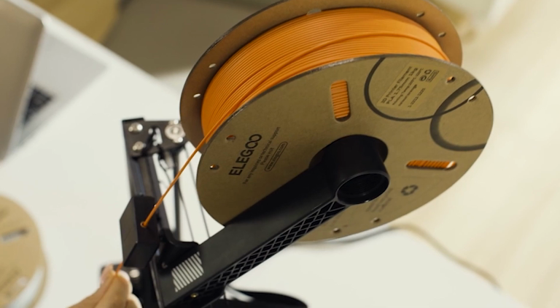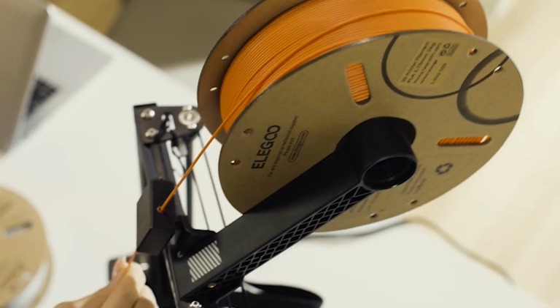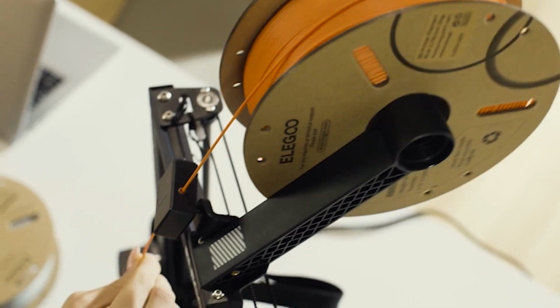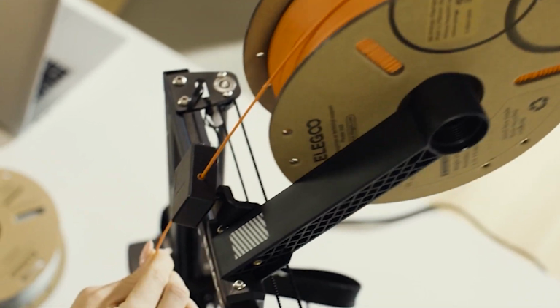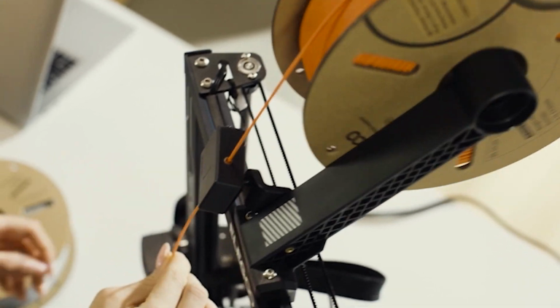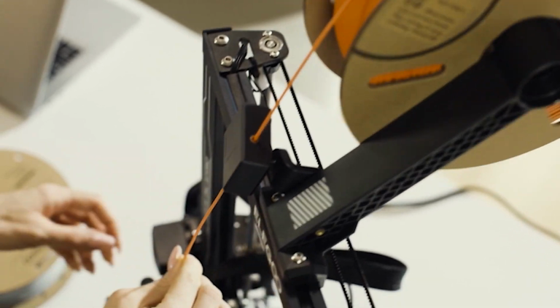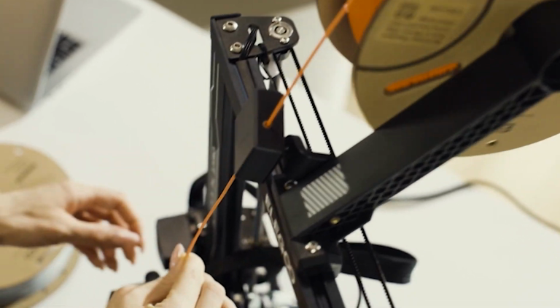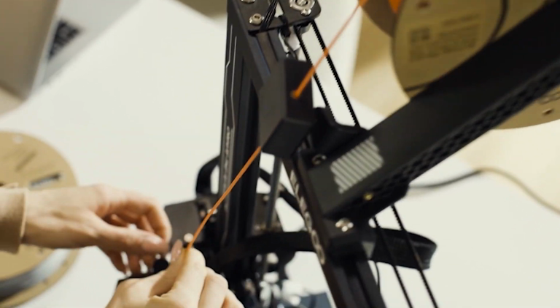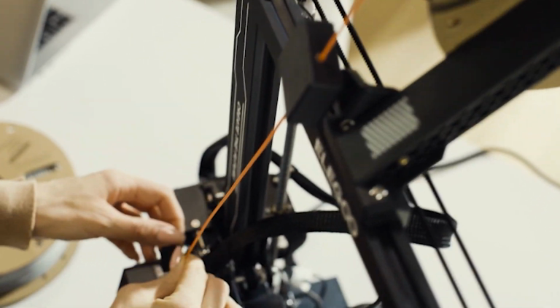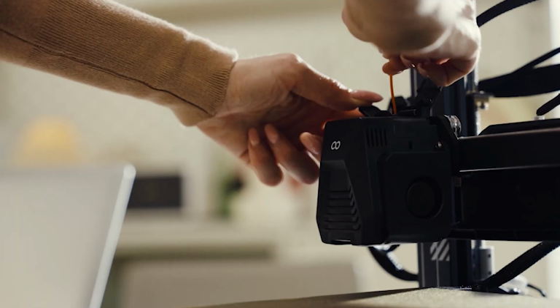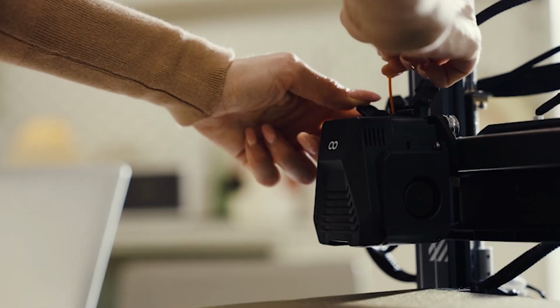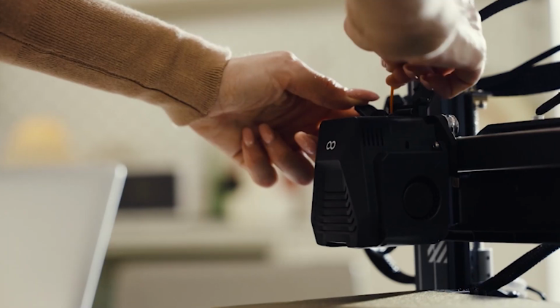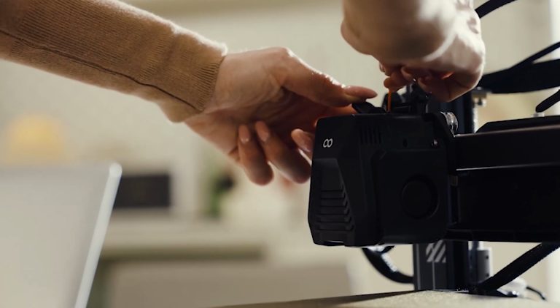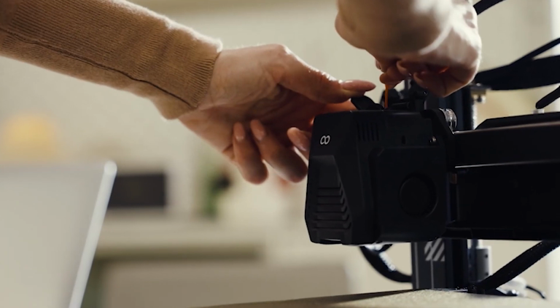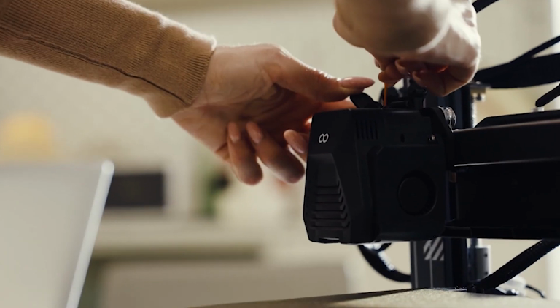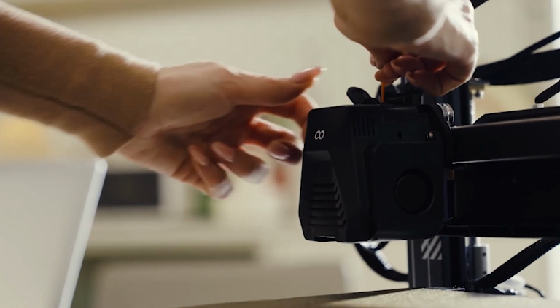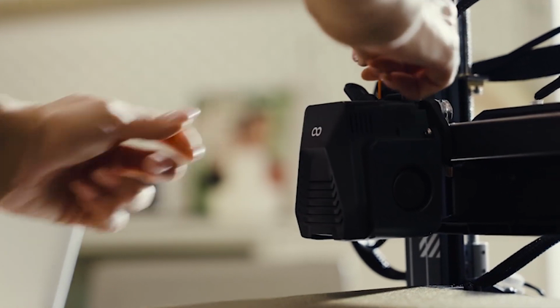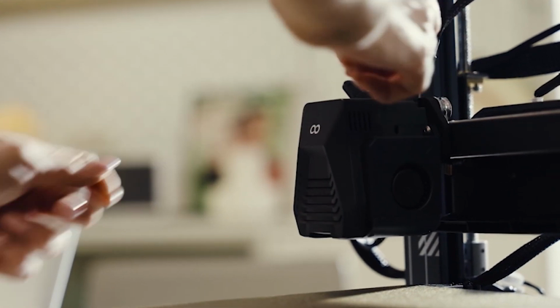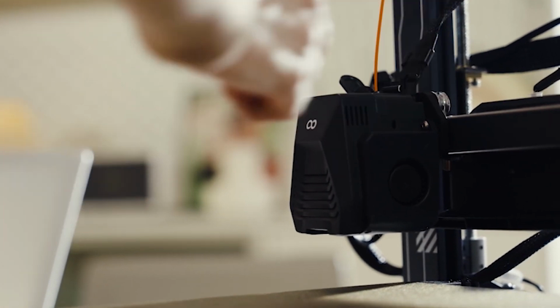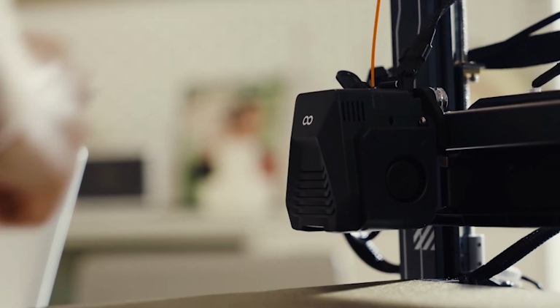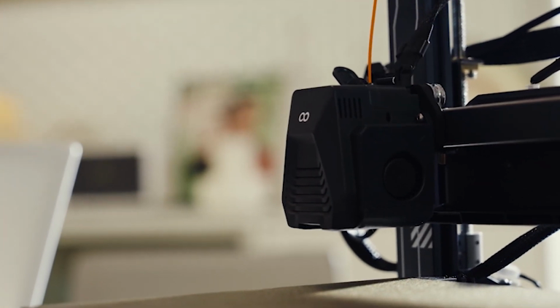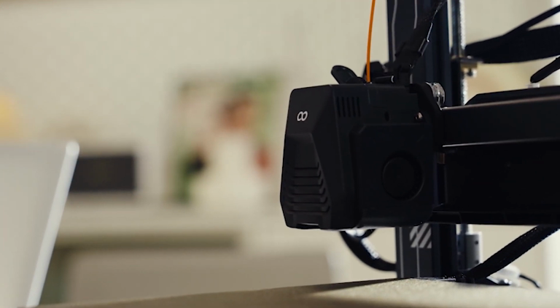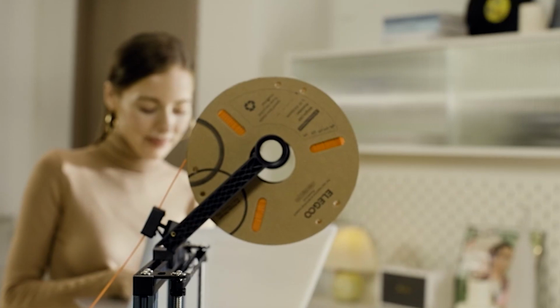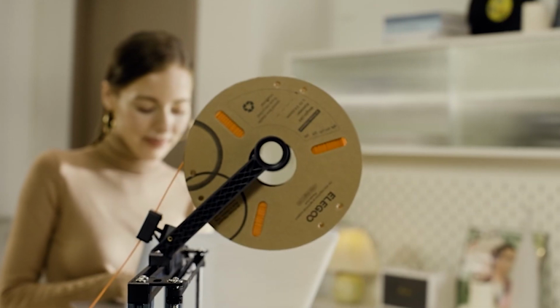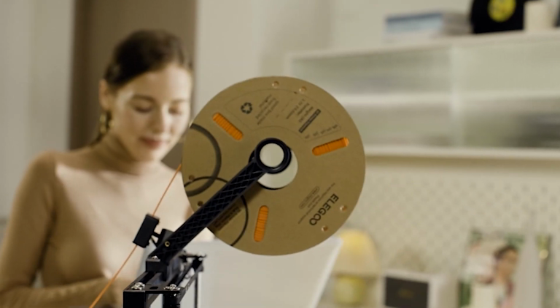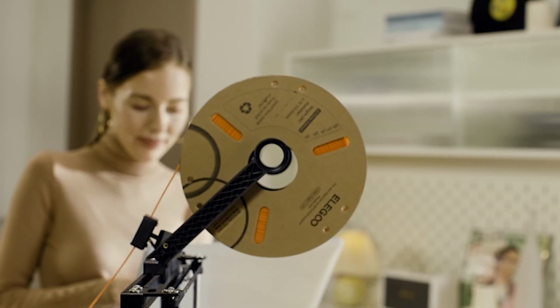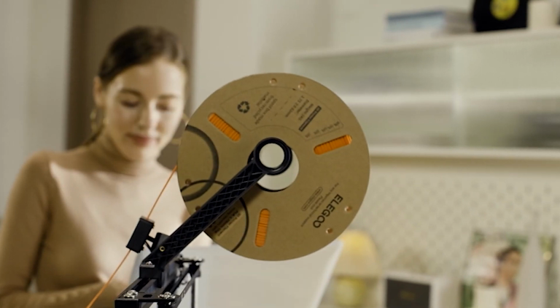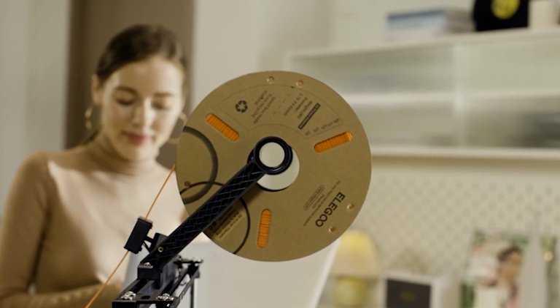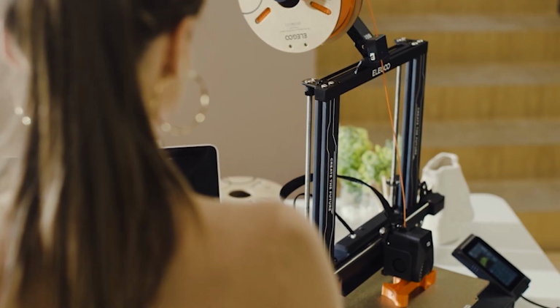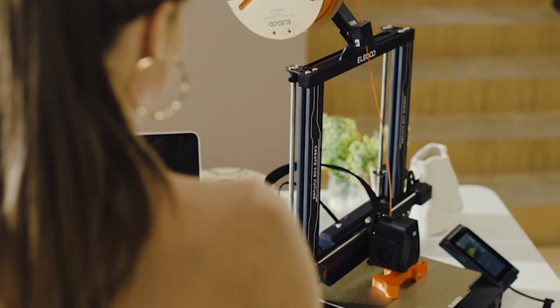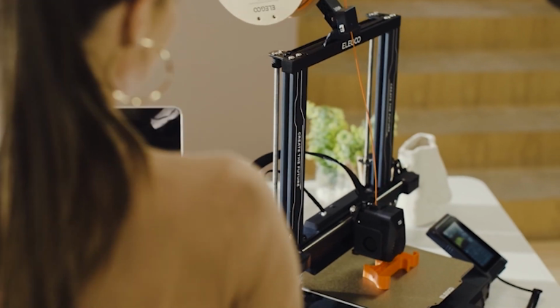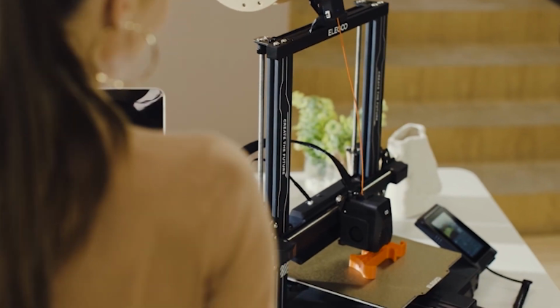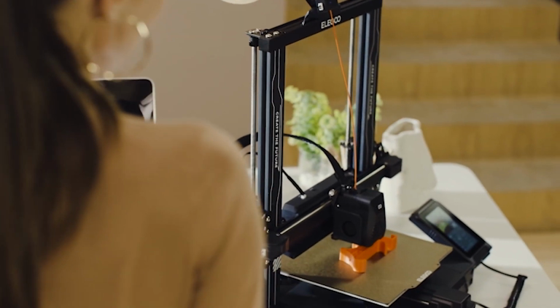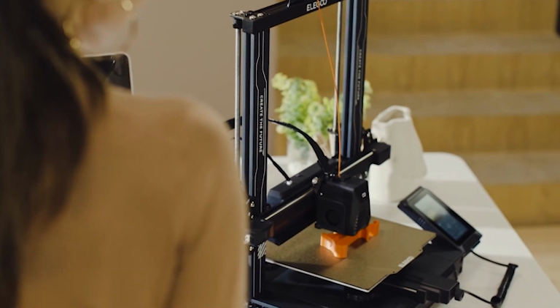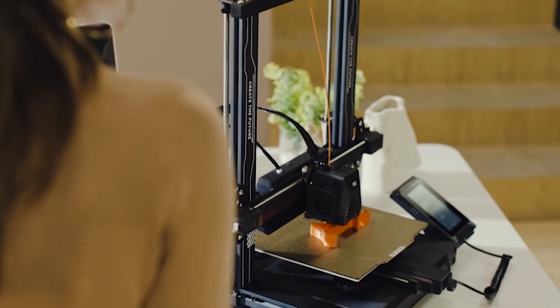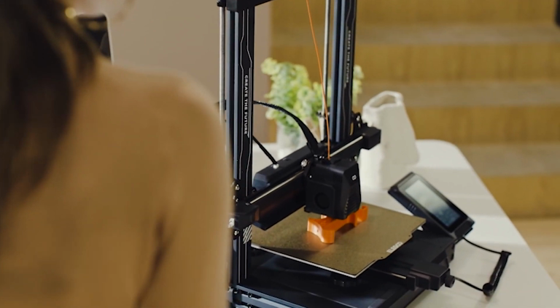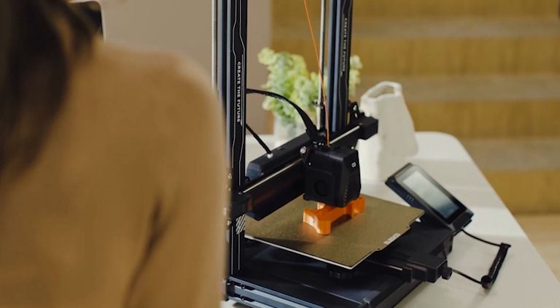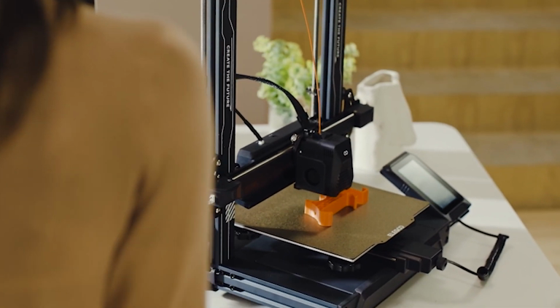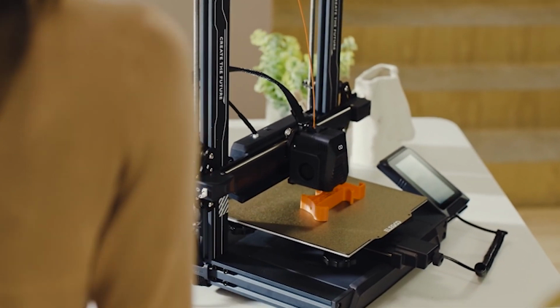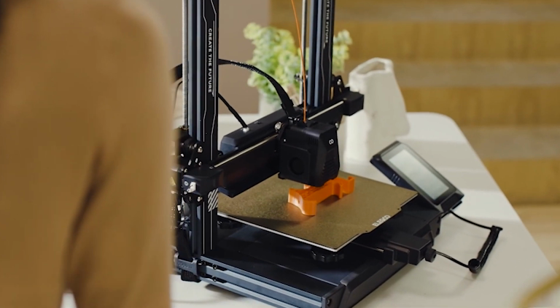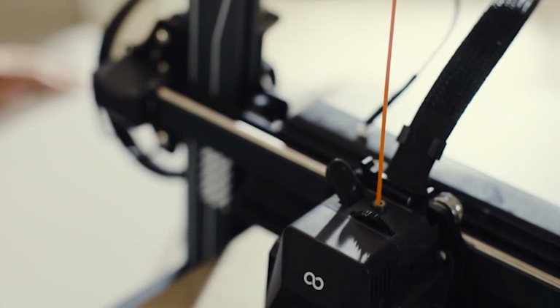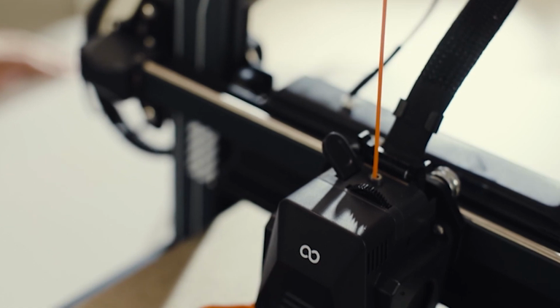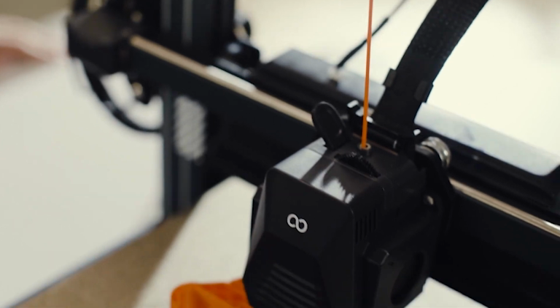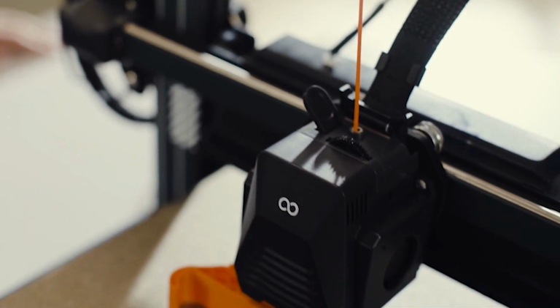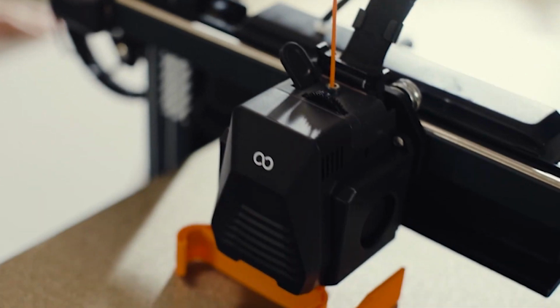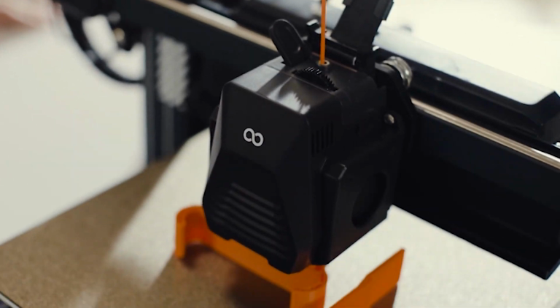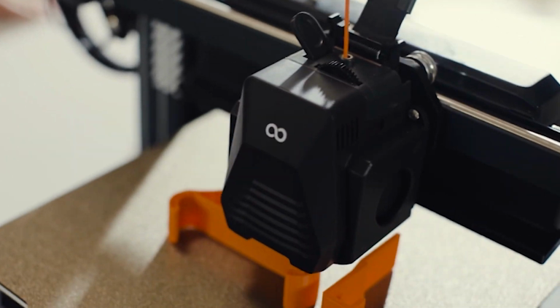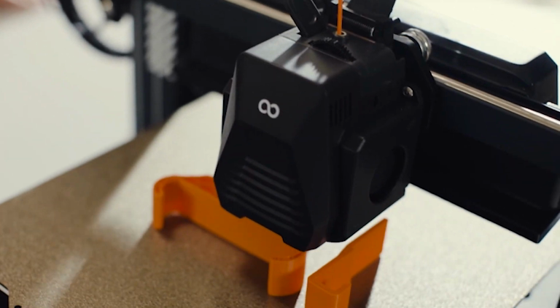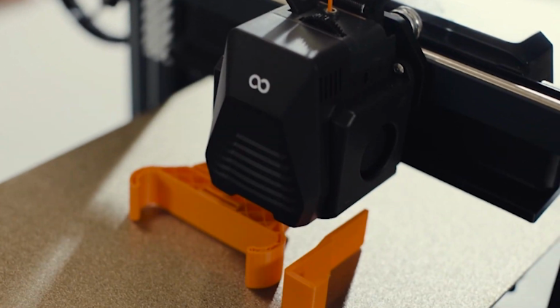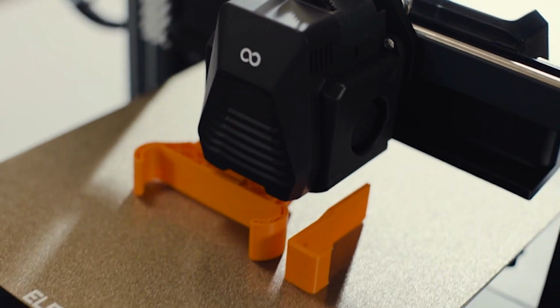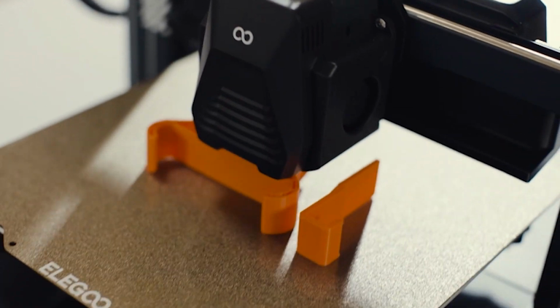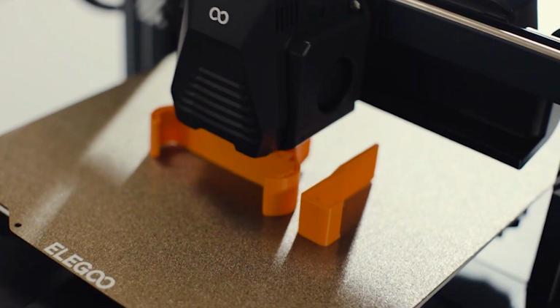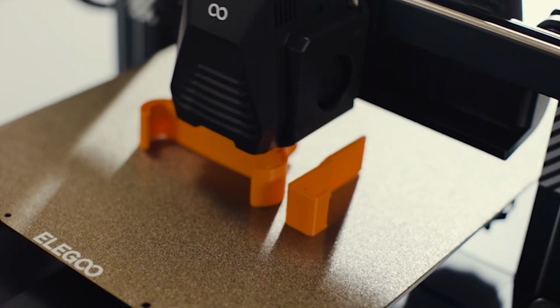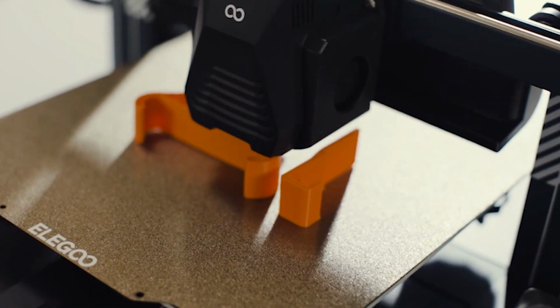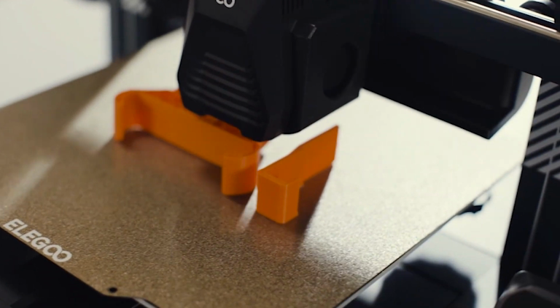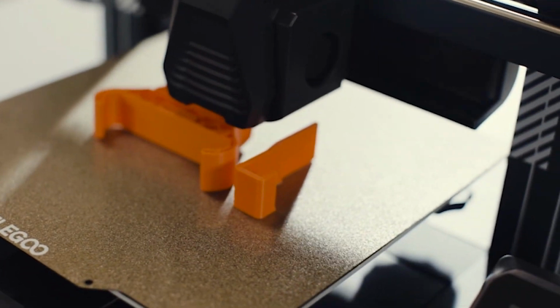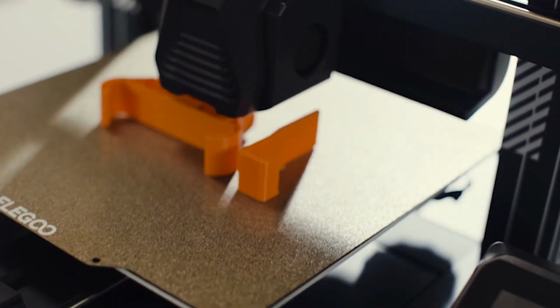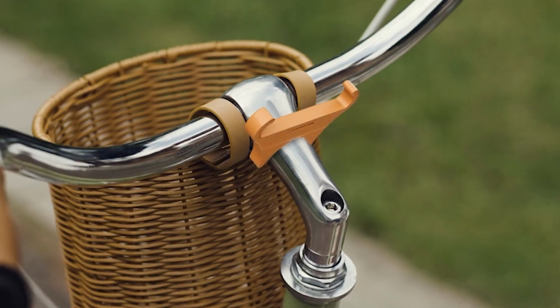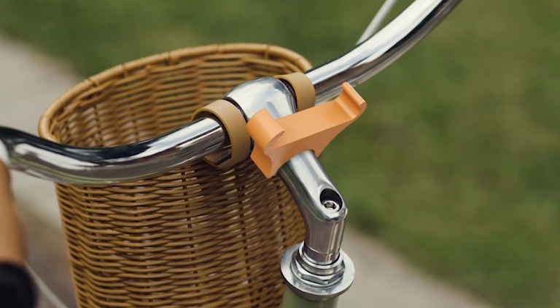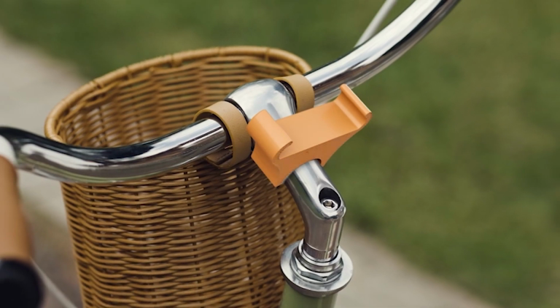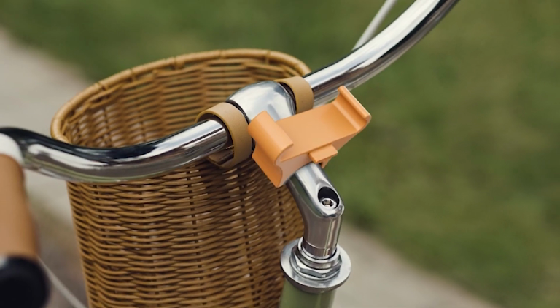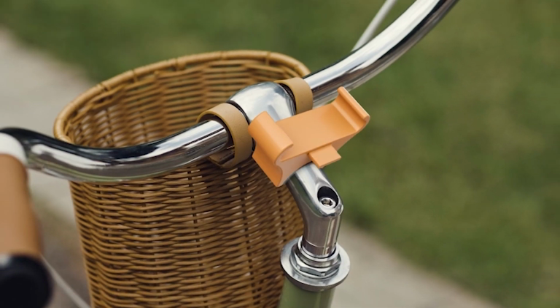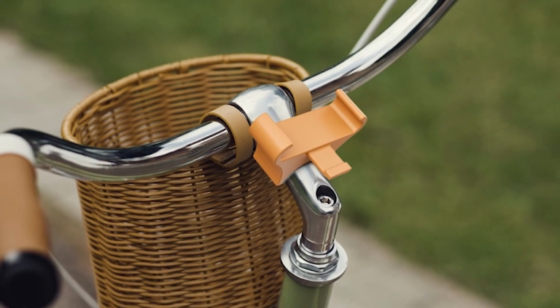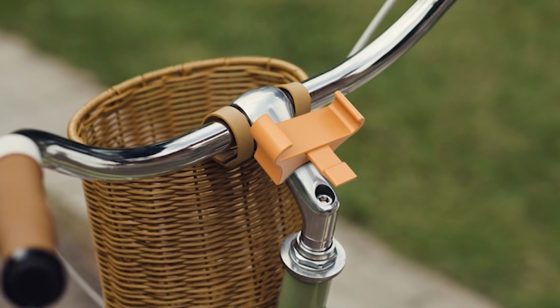Hello everyone and welcome back to my channel, Your Reviews. In this video, I'm going to show you the five best 3D printers you can buy this year.